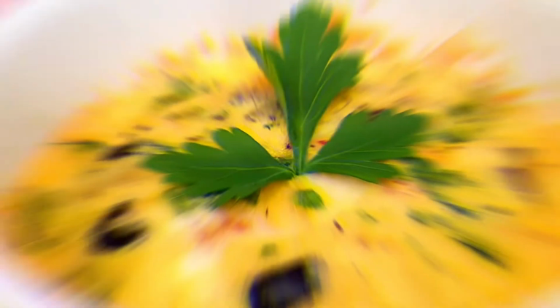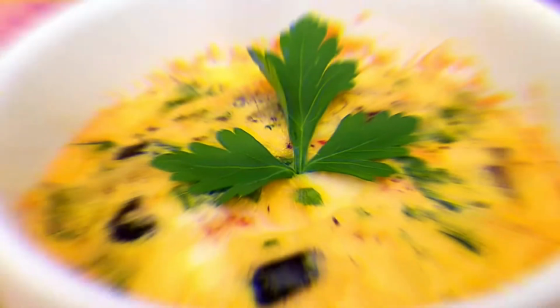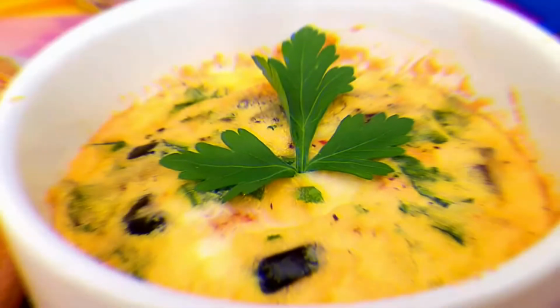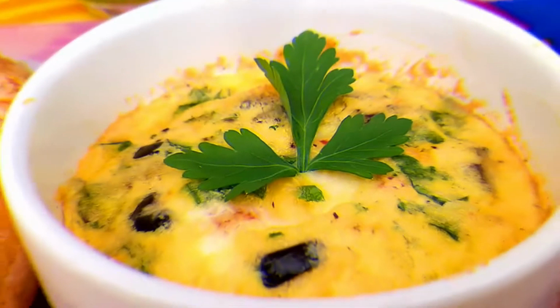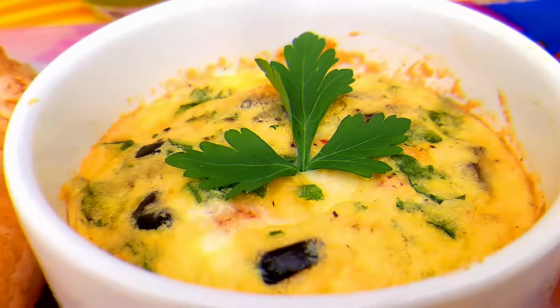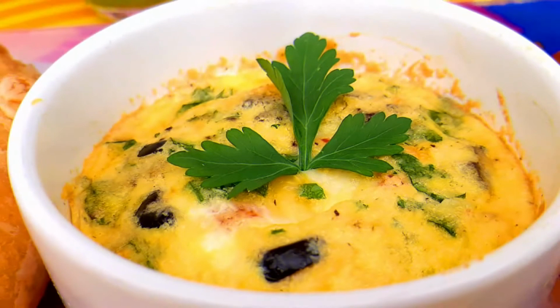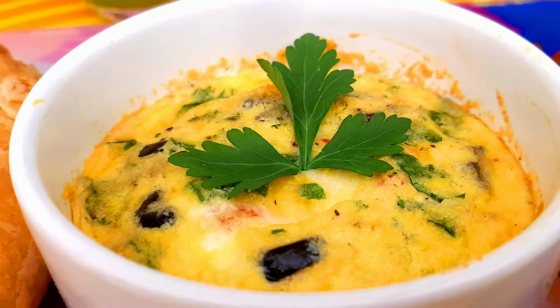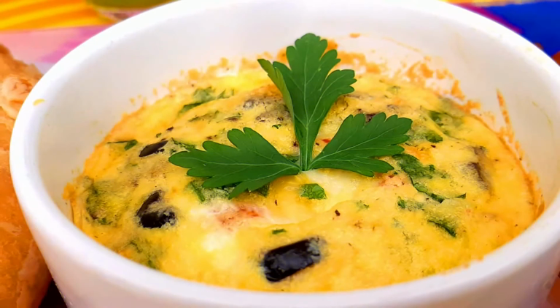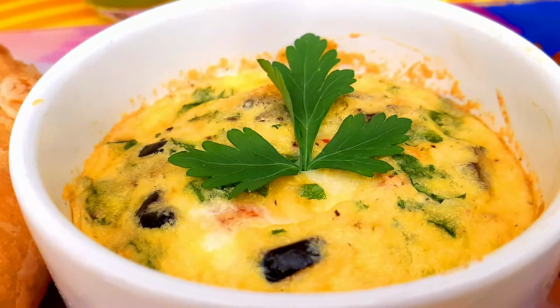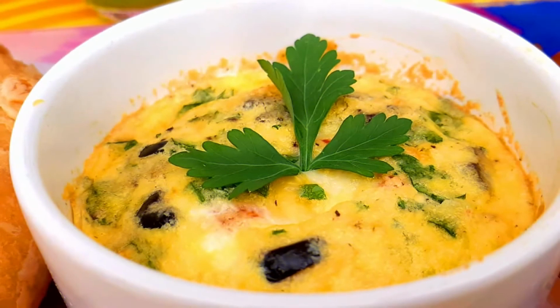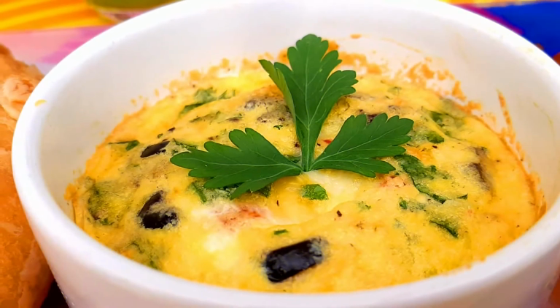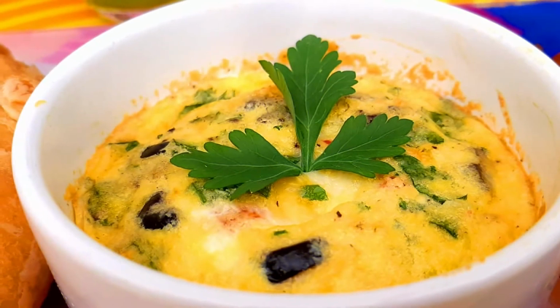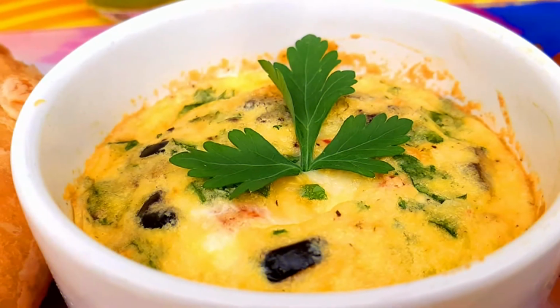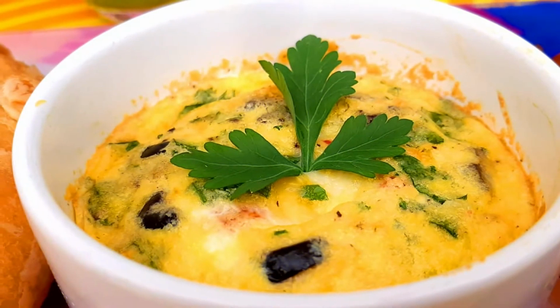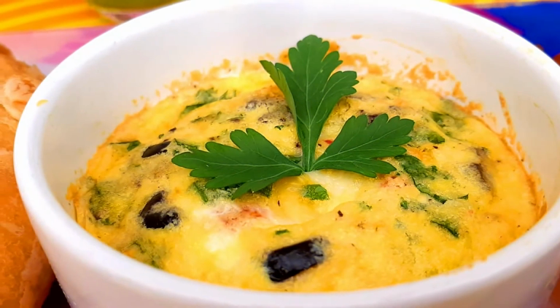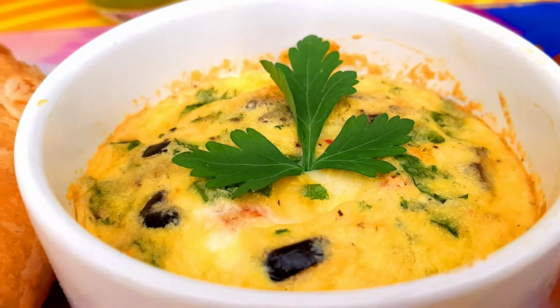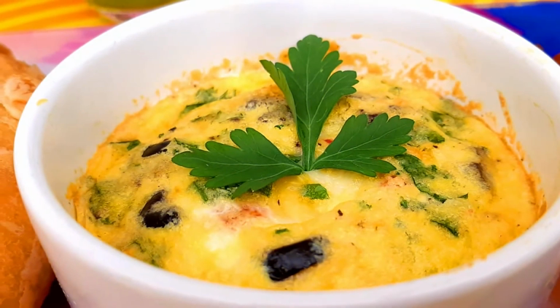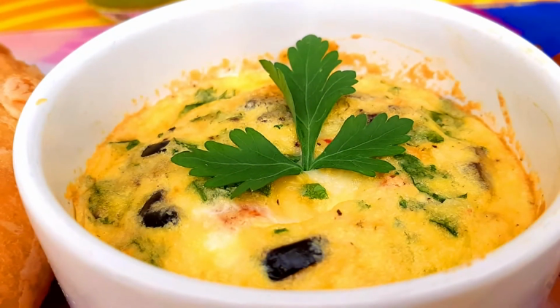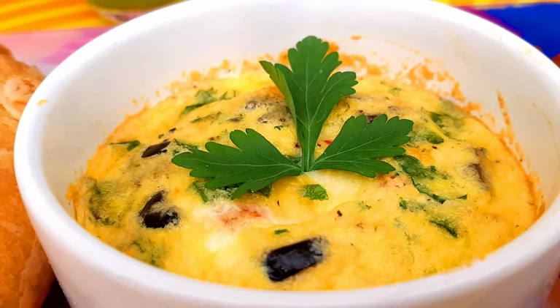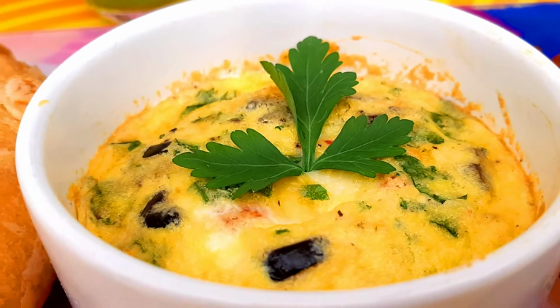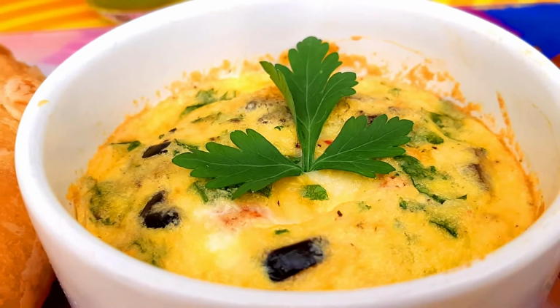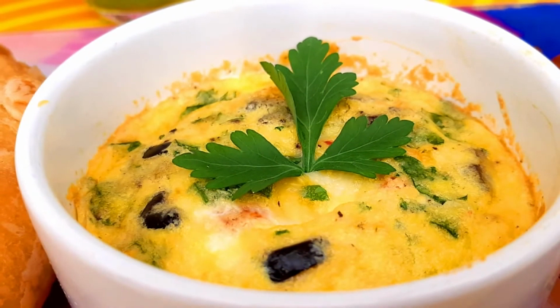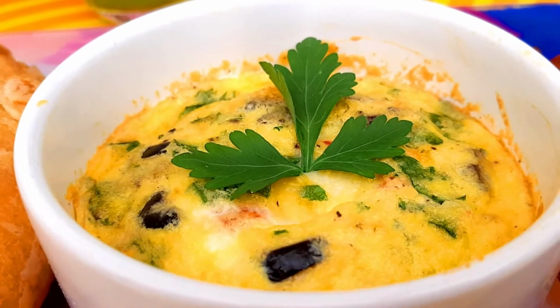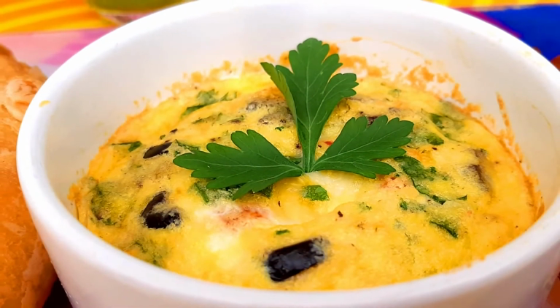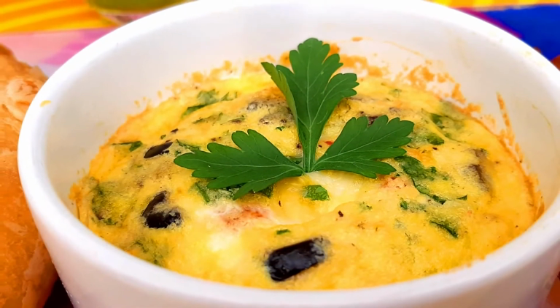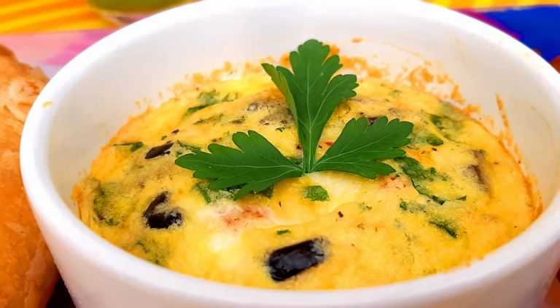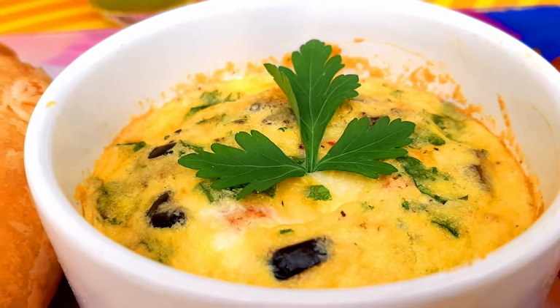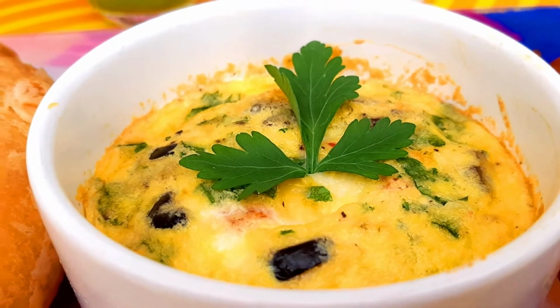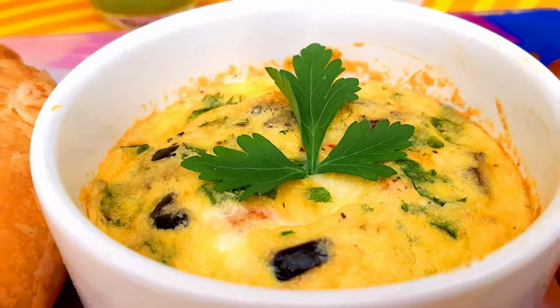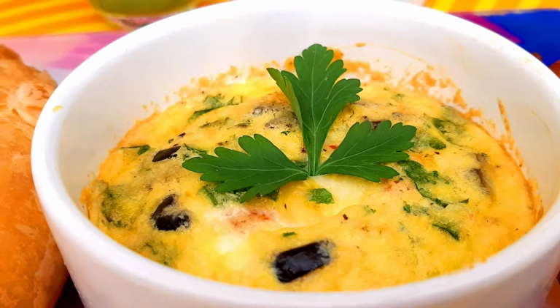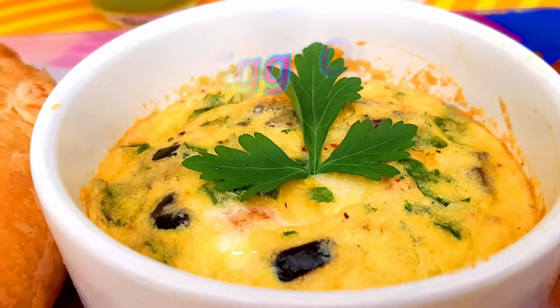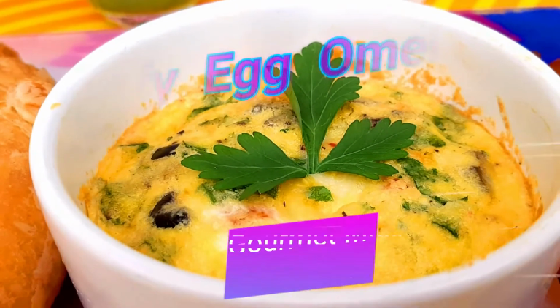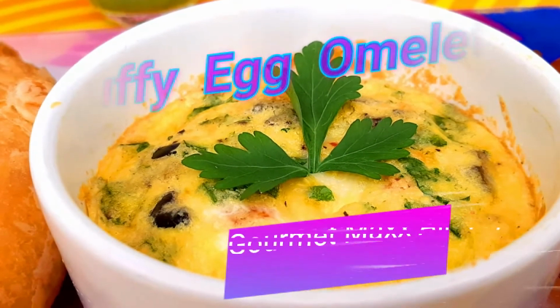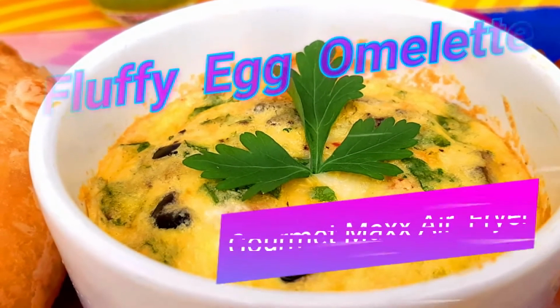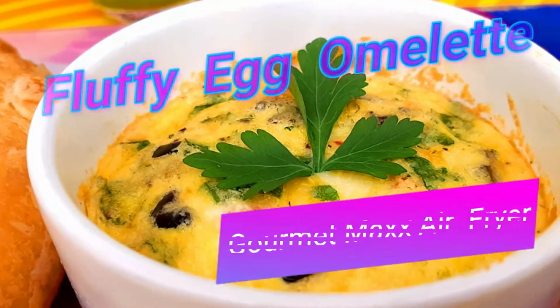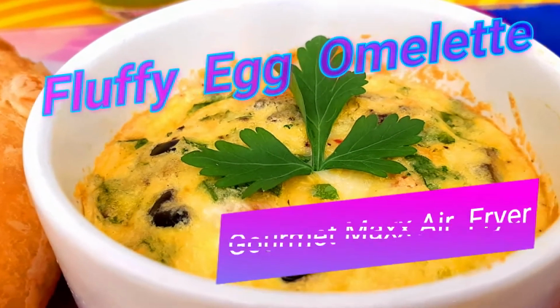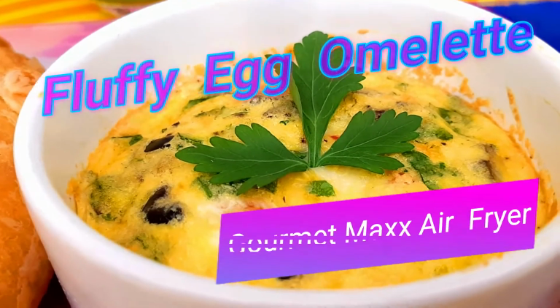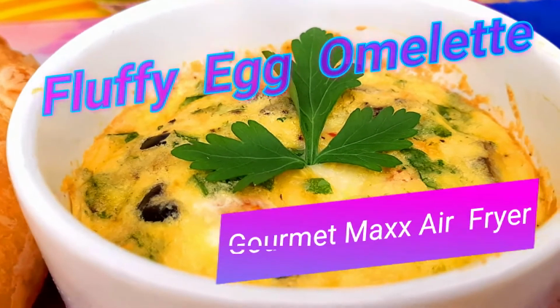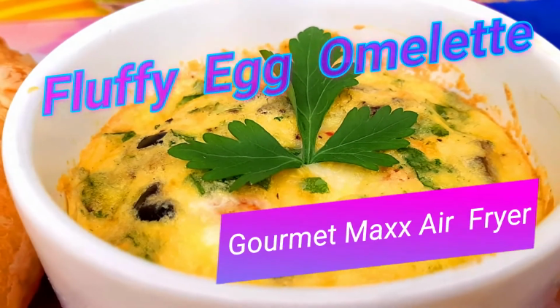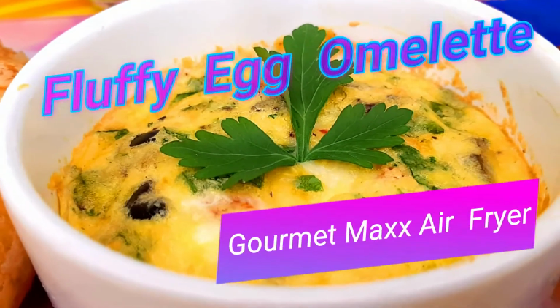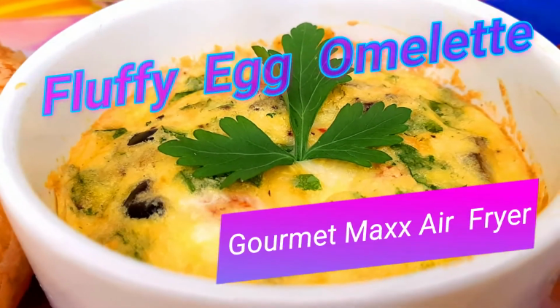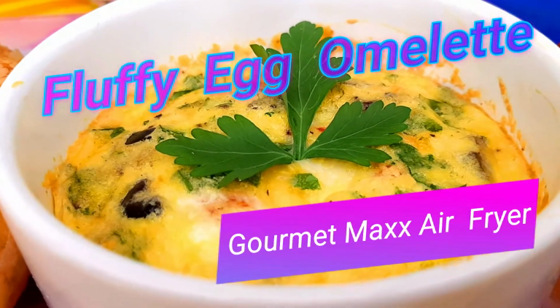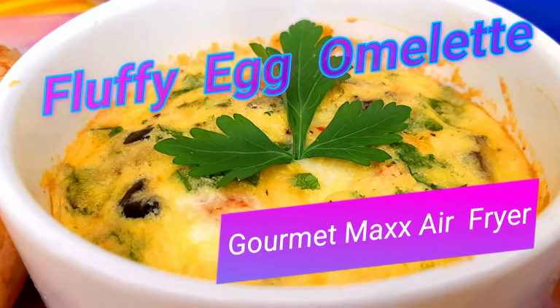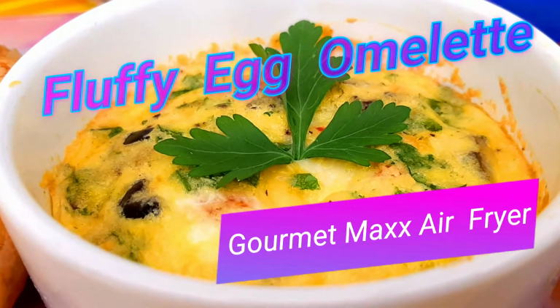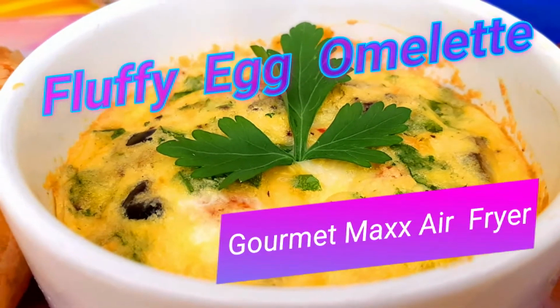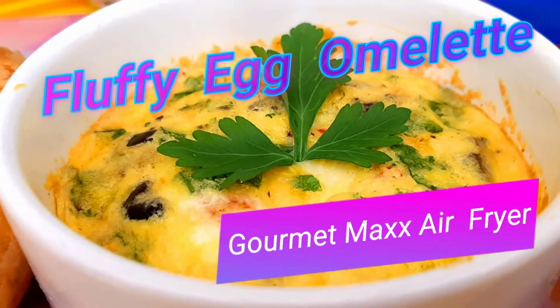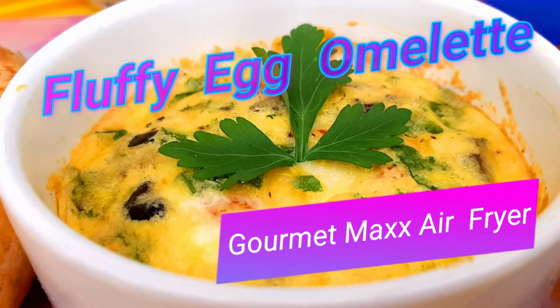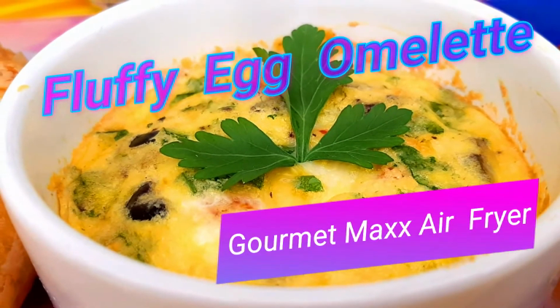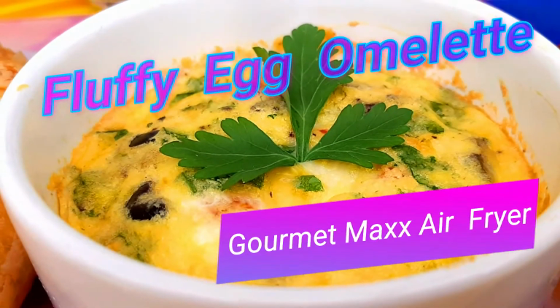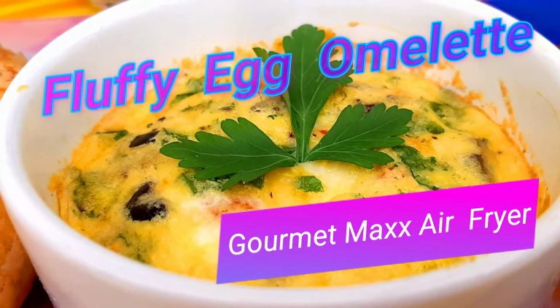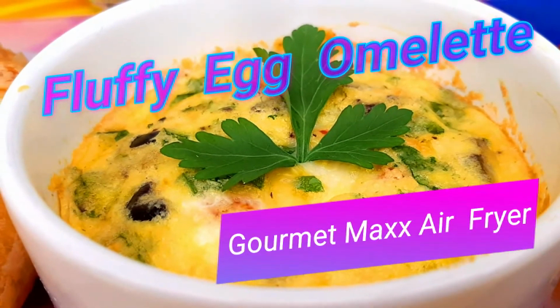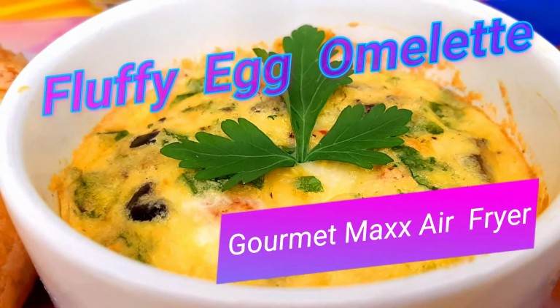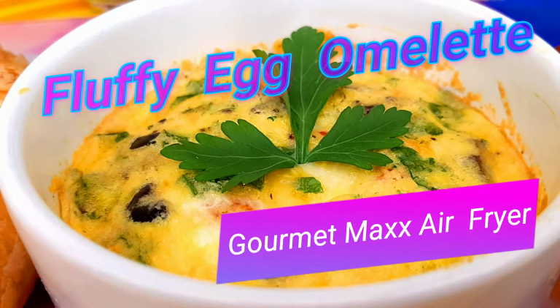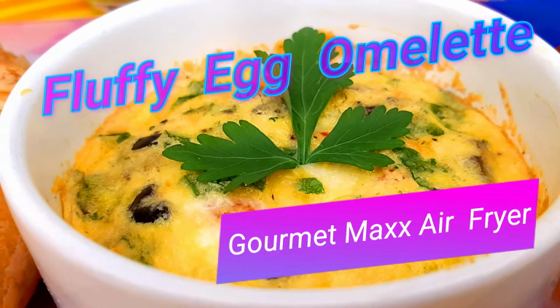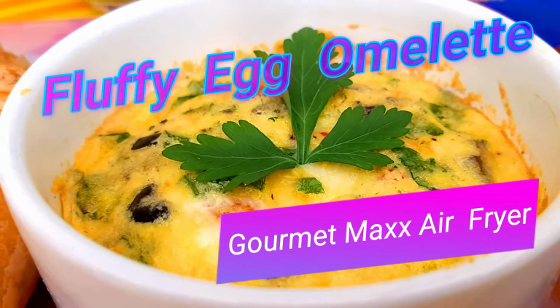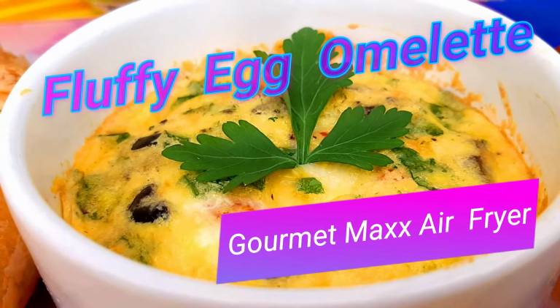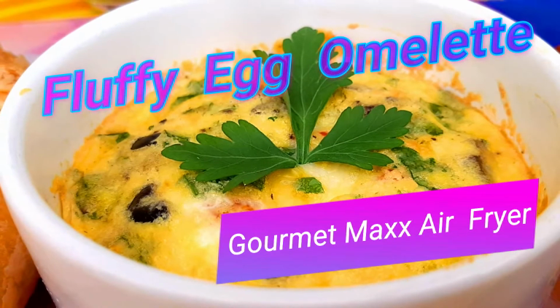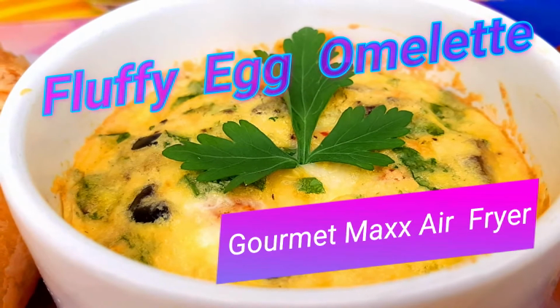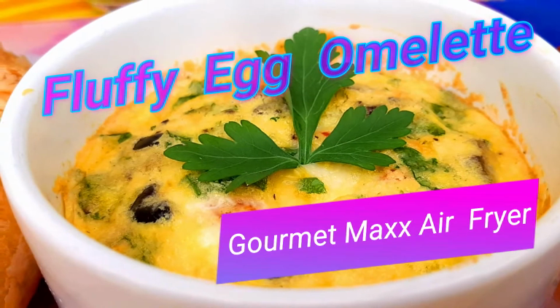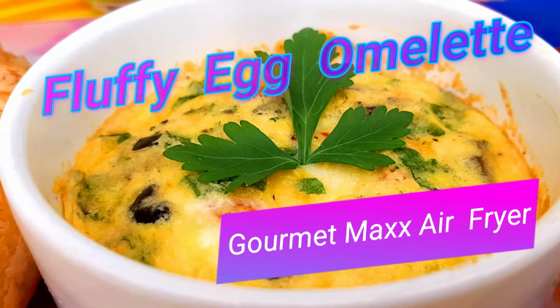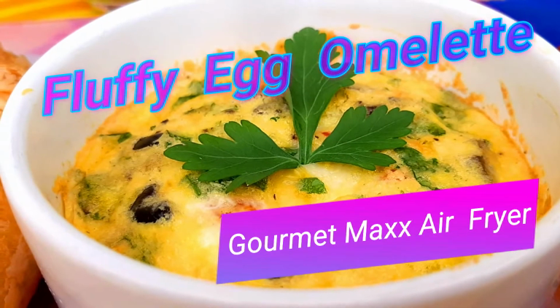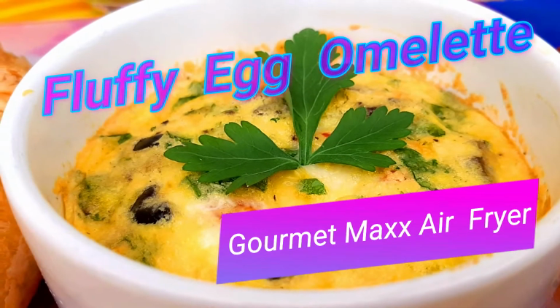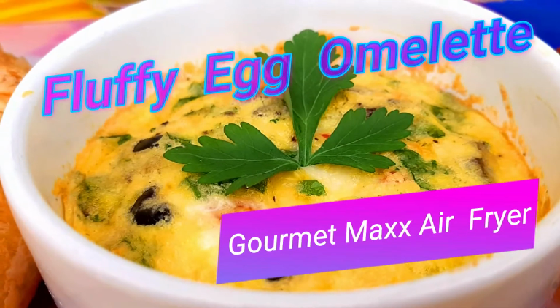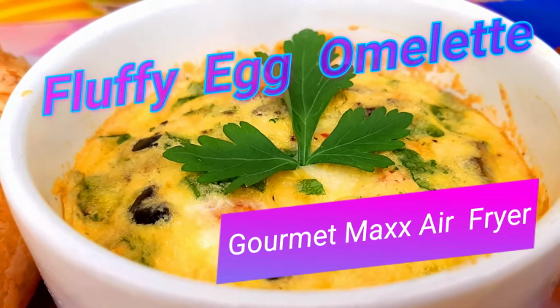Good morning, everybody! Today, I'm going to show you one of my favorite breakfasts, done using my air fryer.